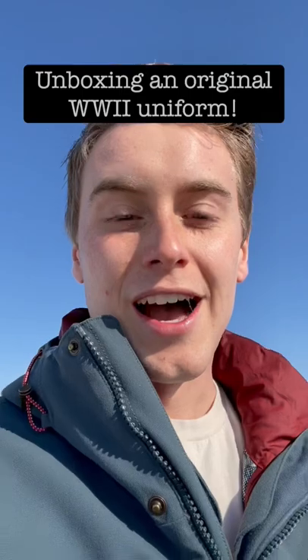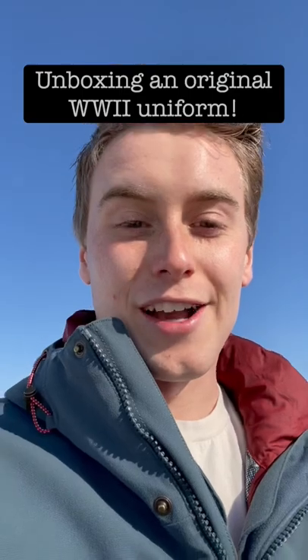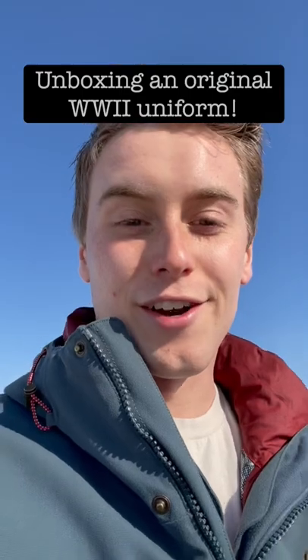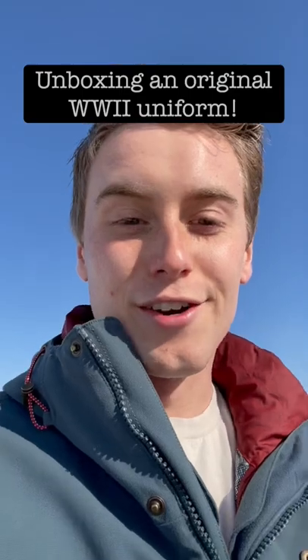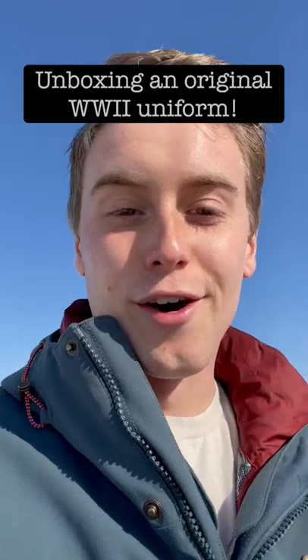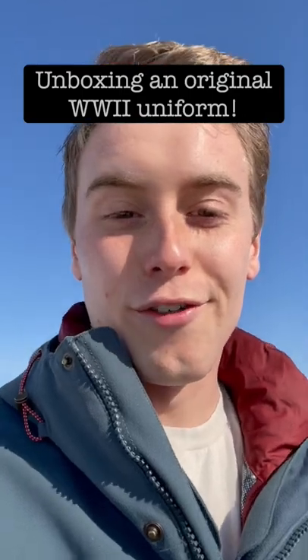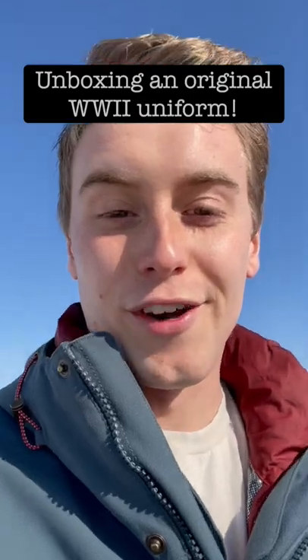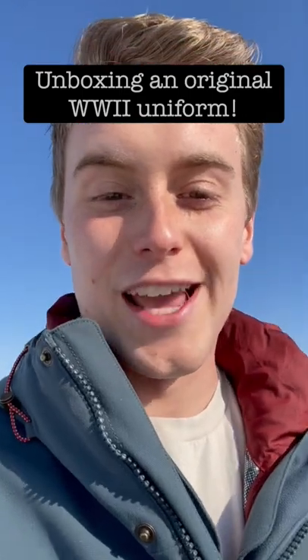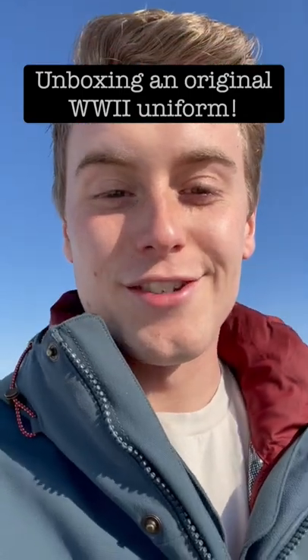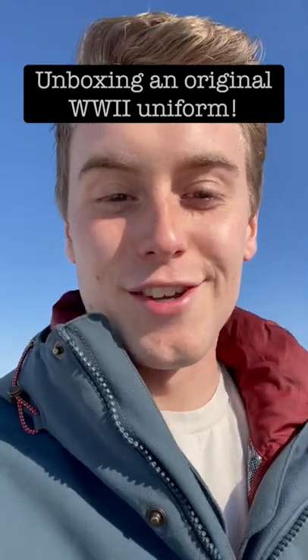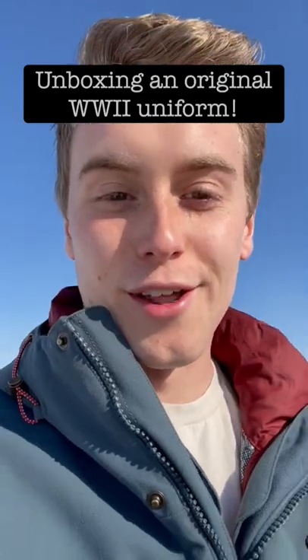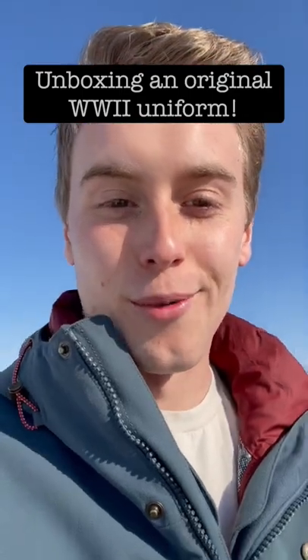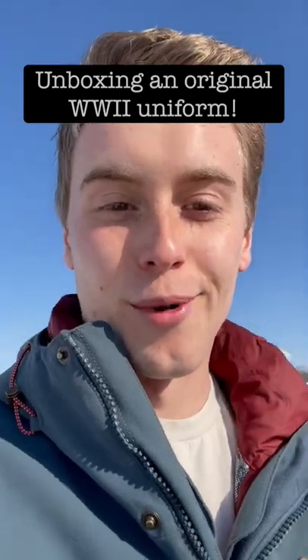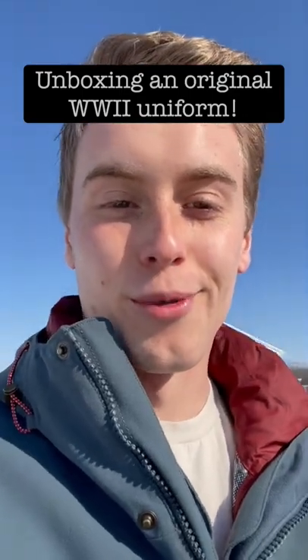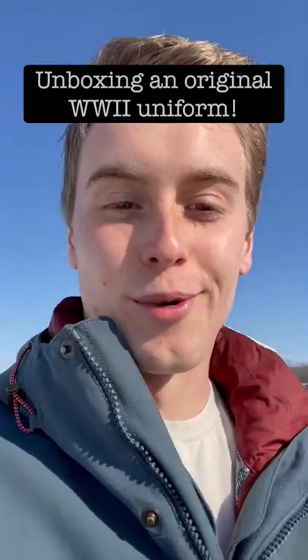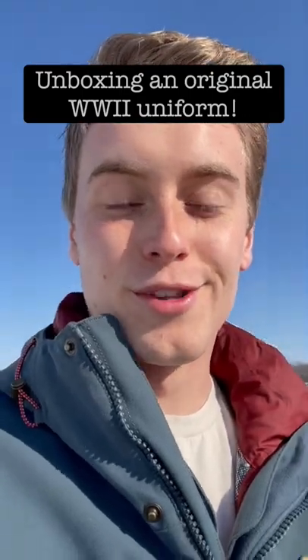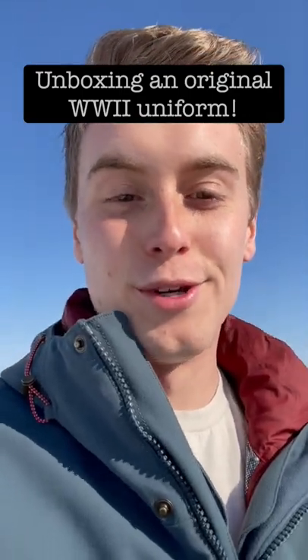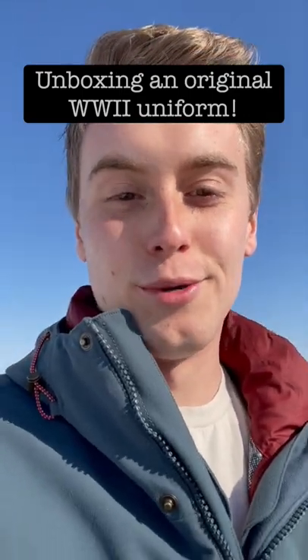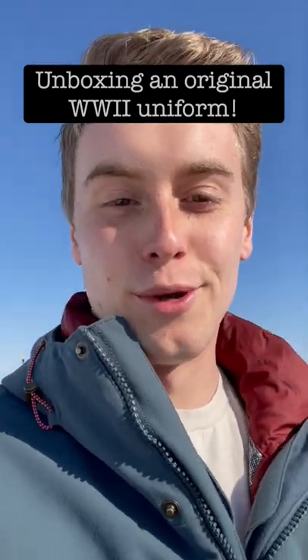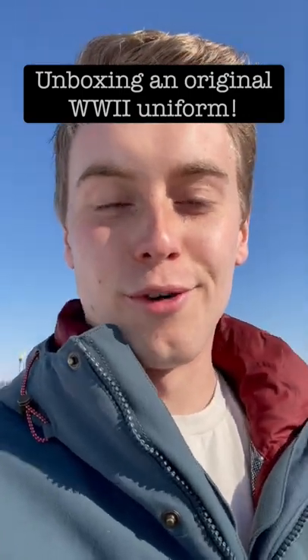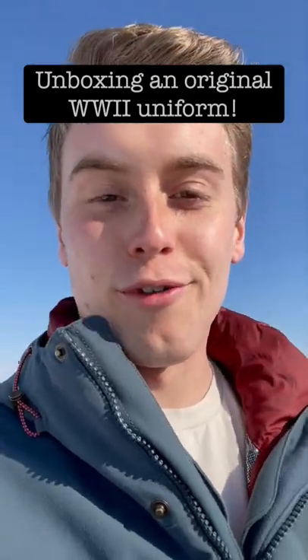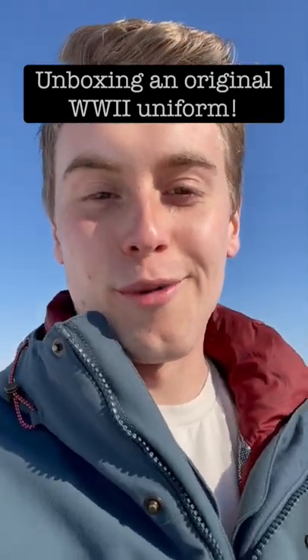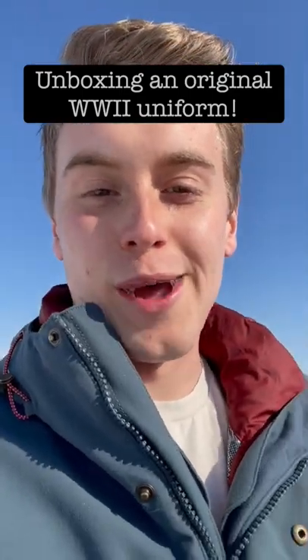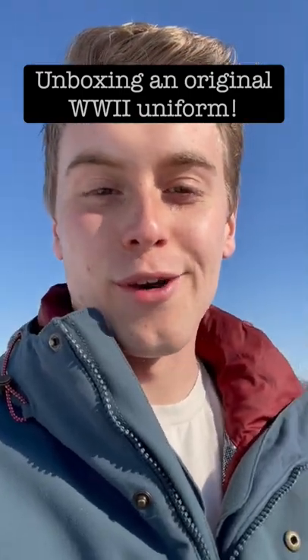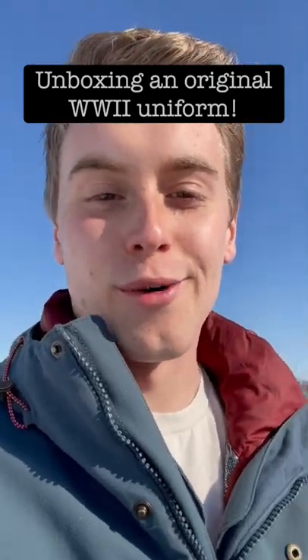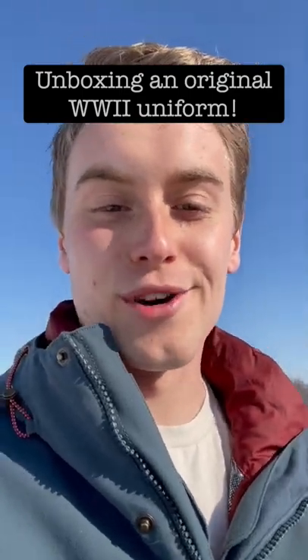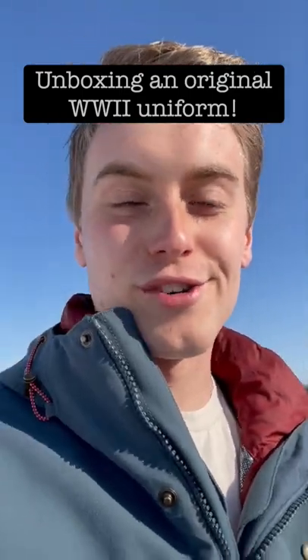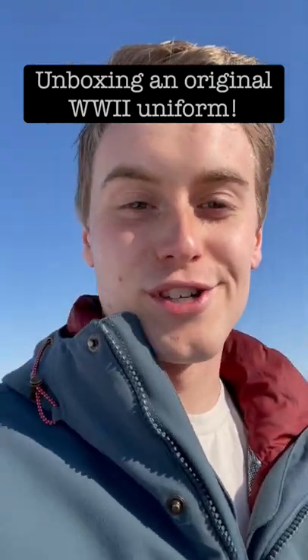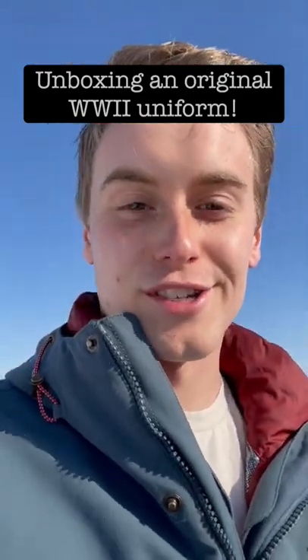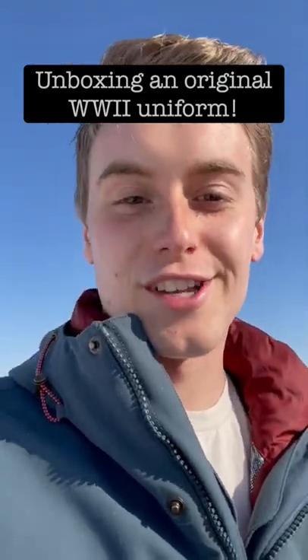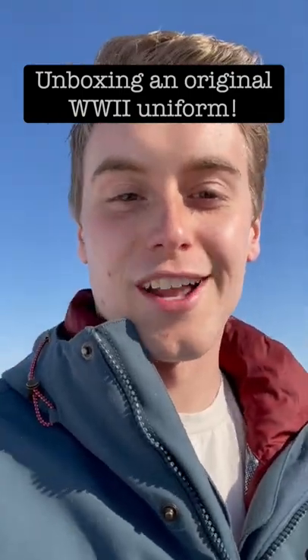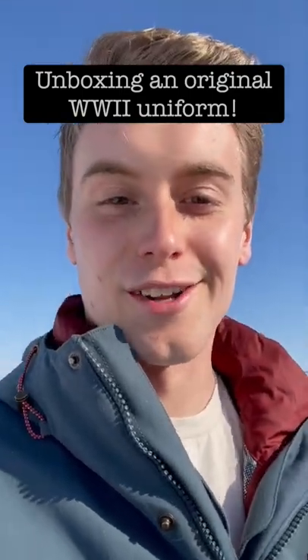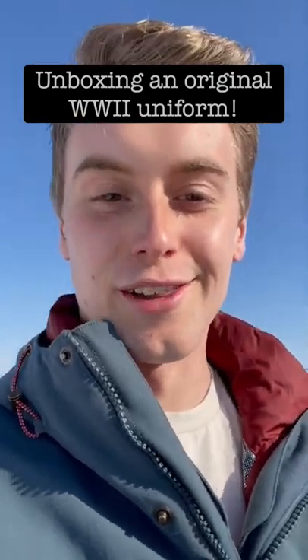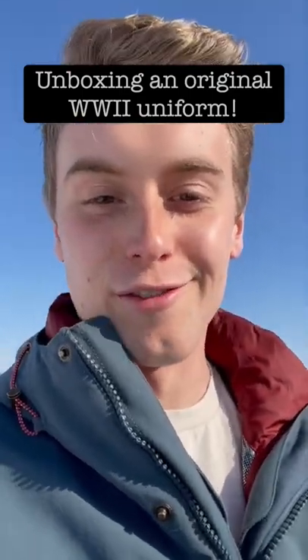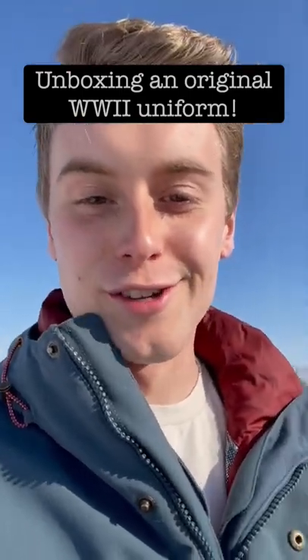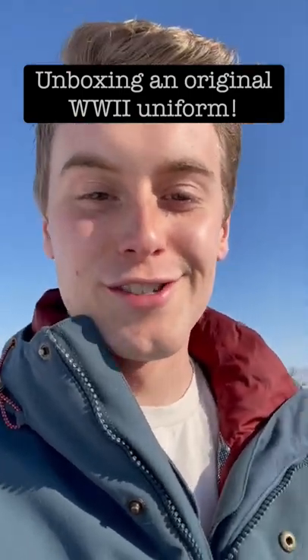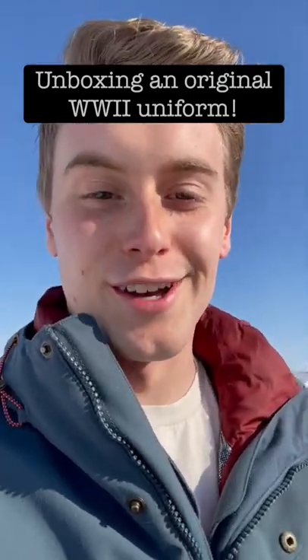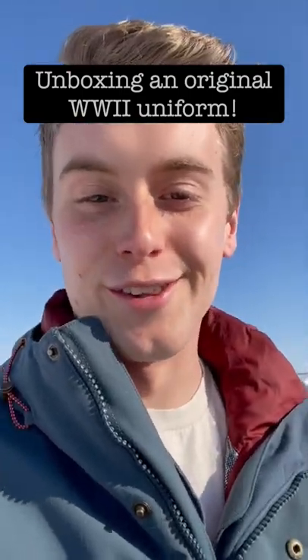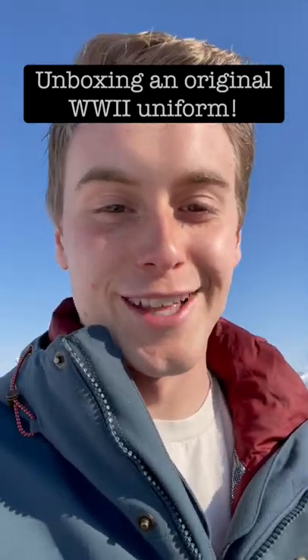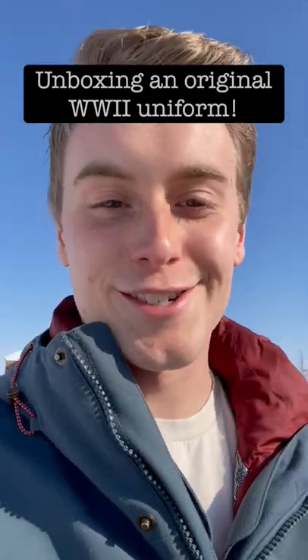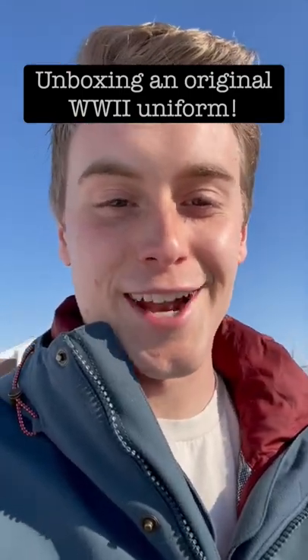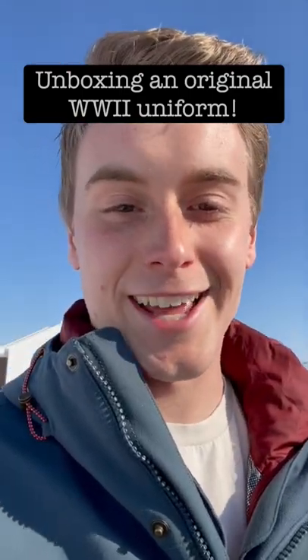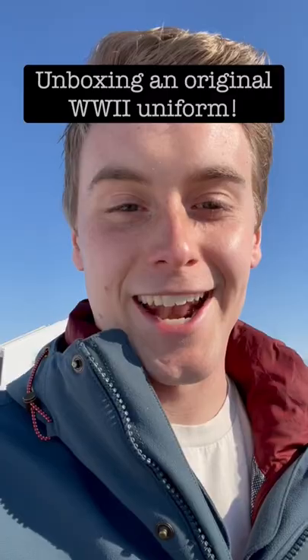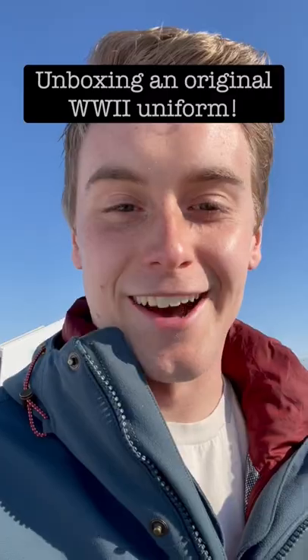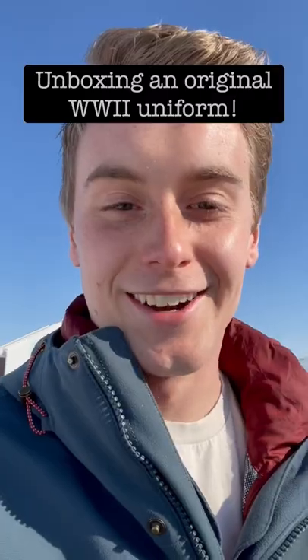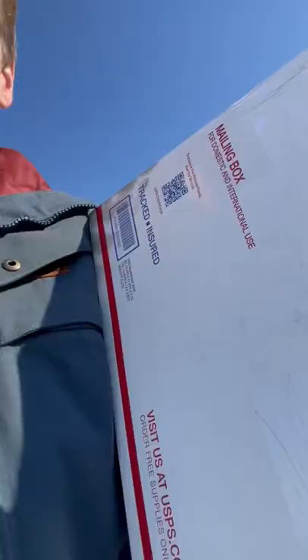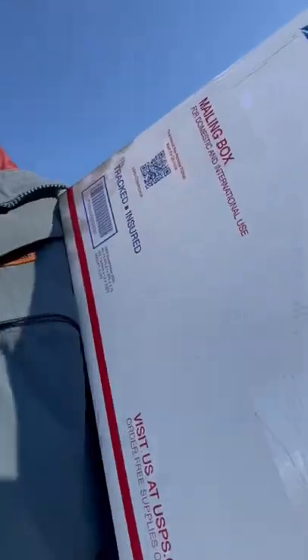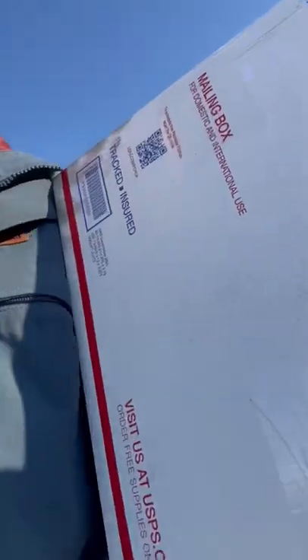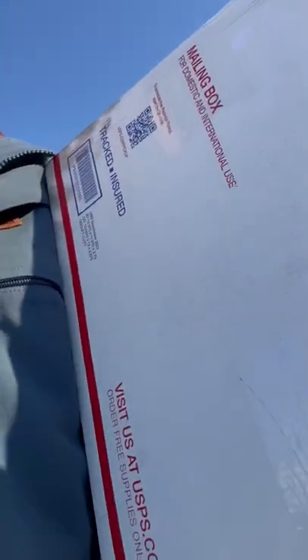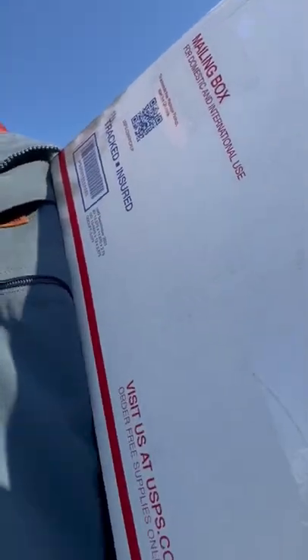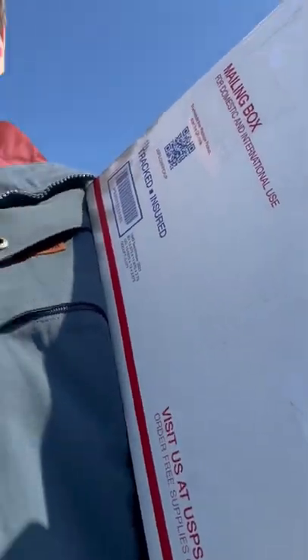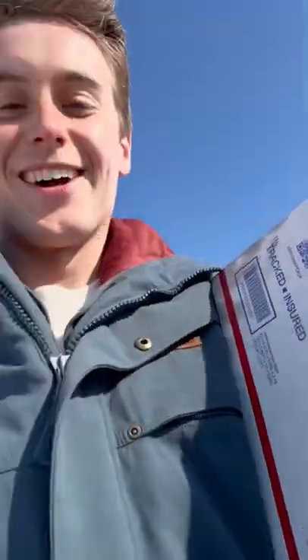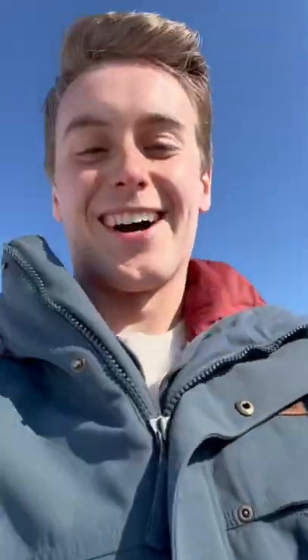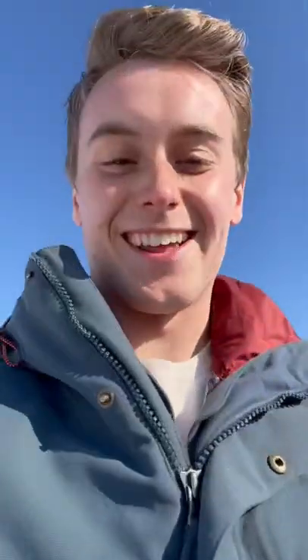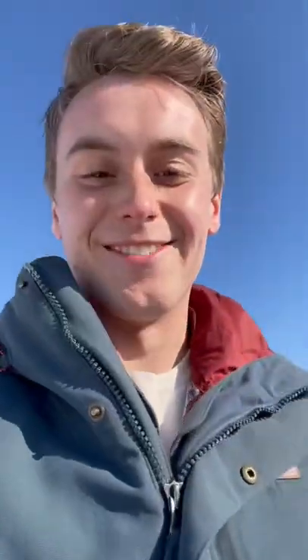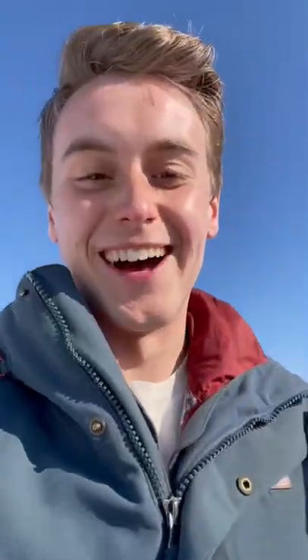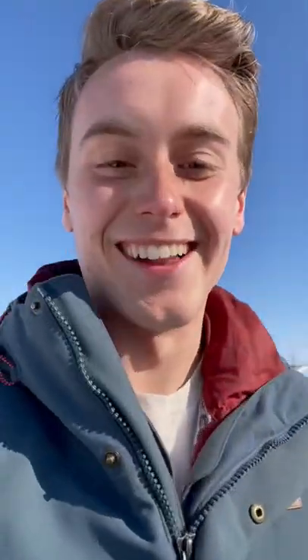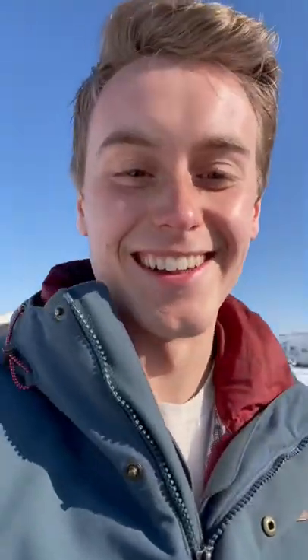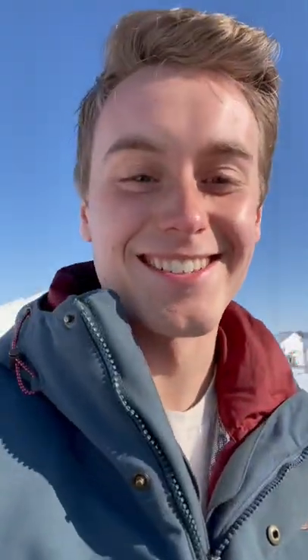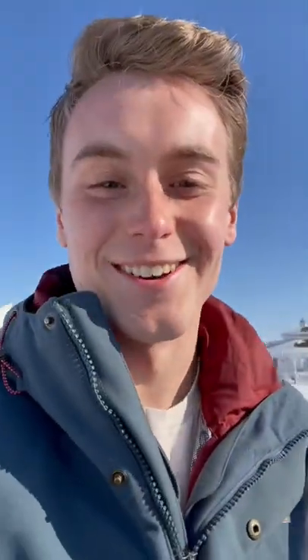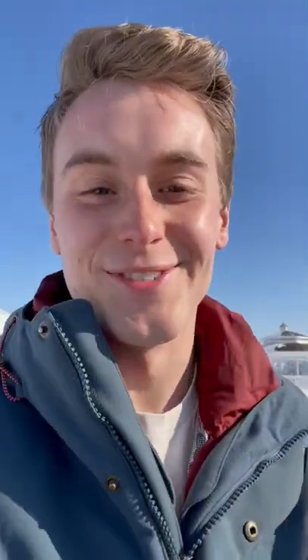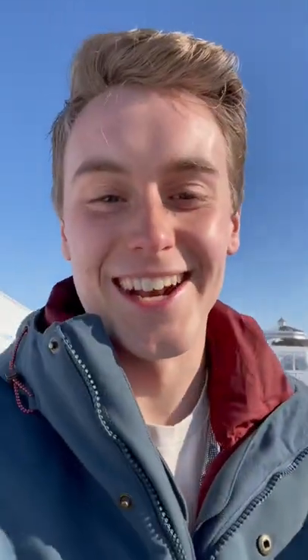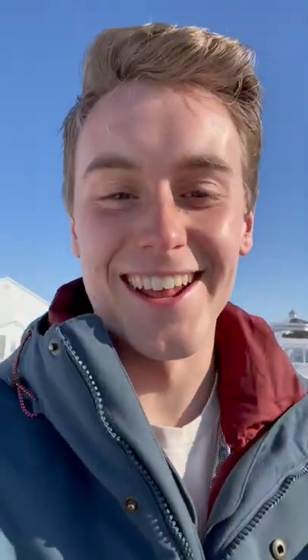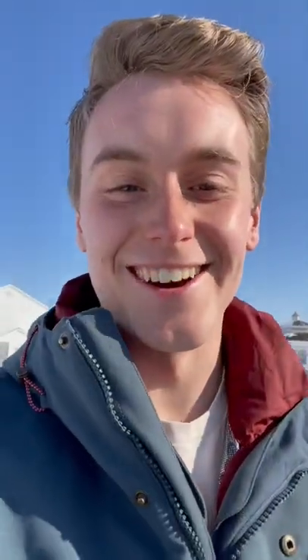I got a notification that a World War II uniform I ordered just got delivered, so let's check it out. This is what I'm talking about. Let's open it up.